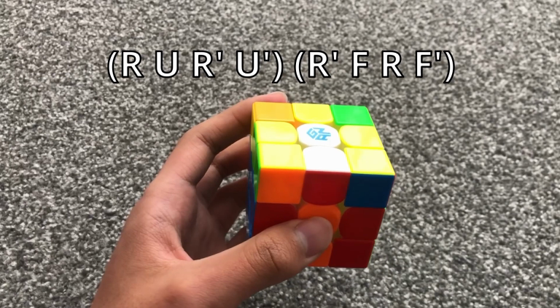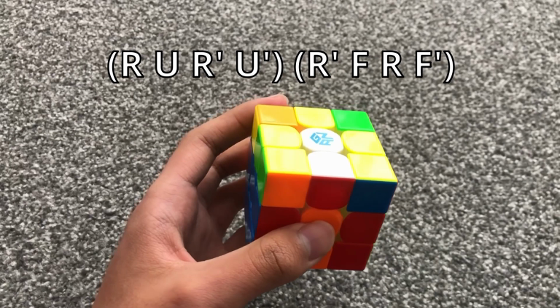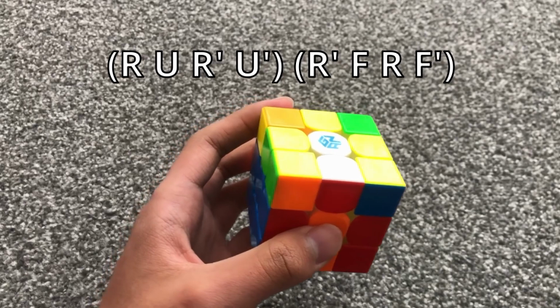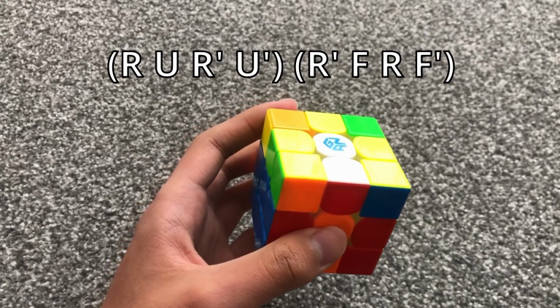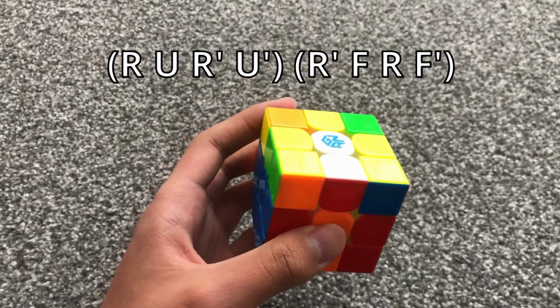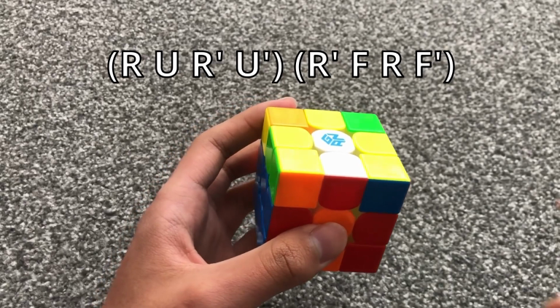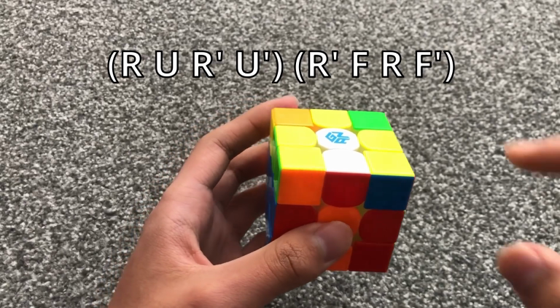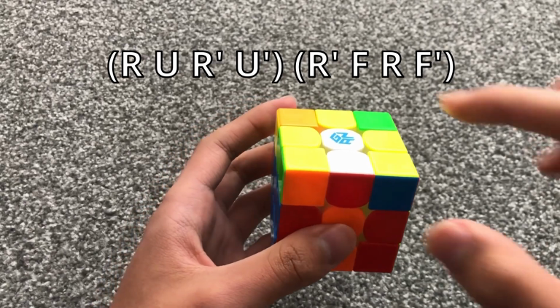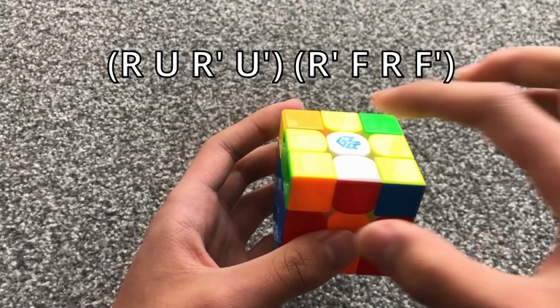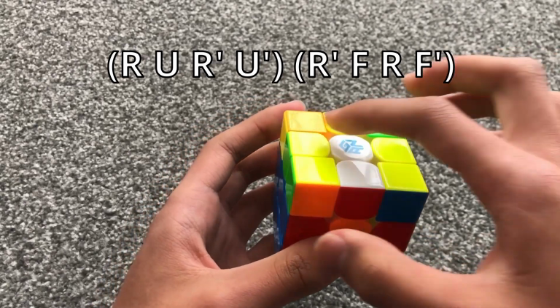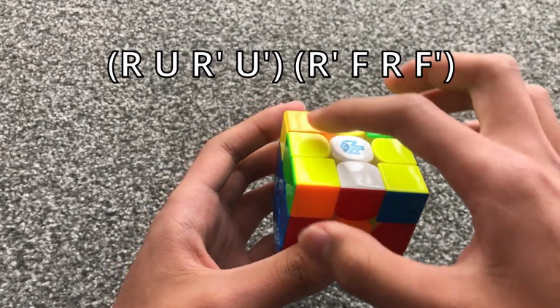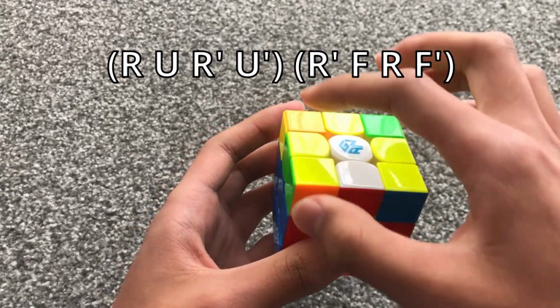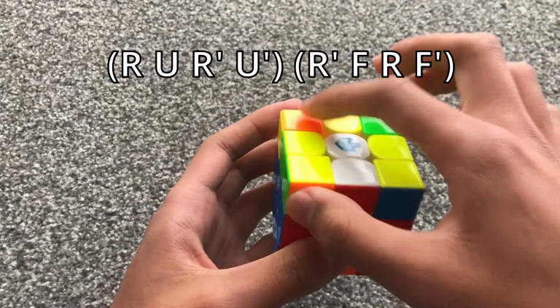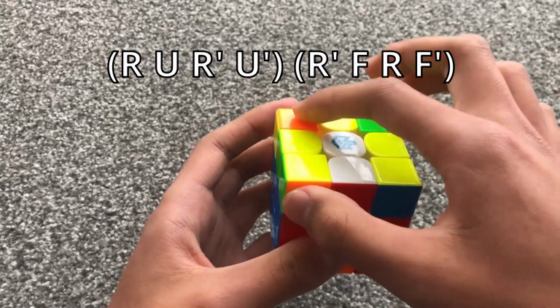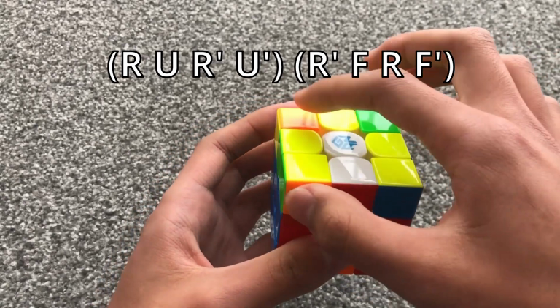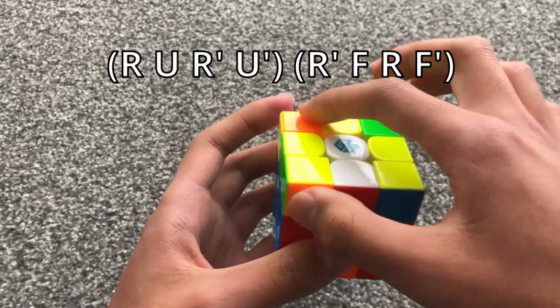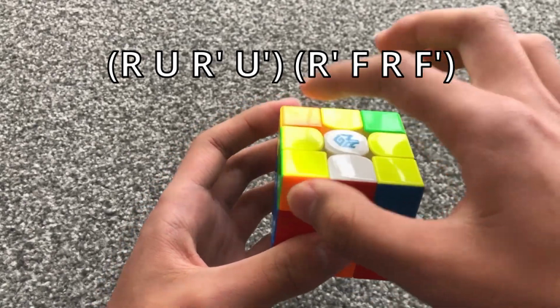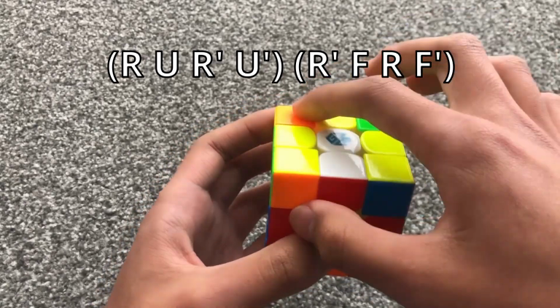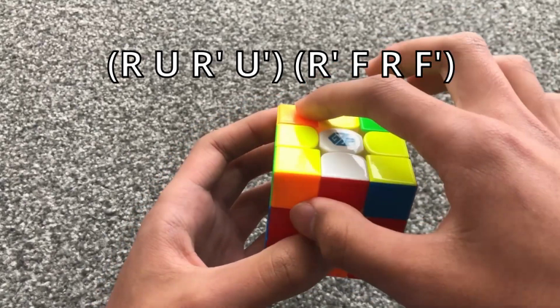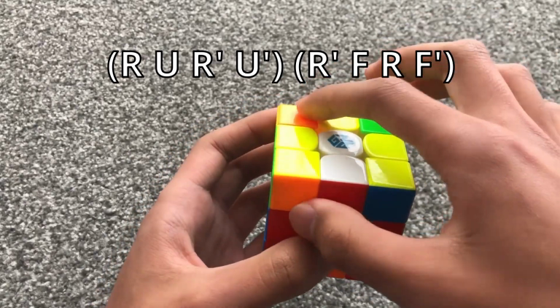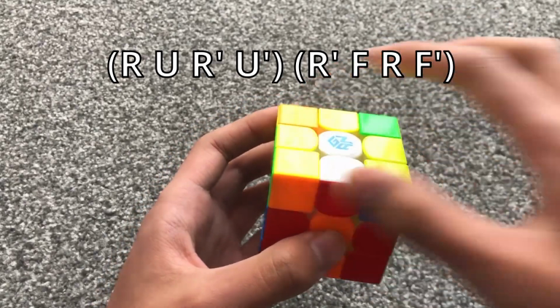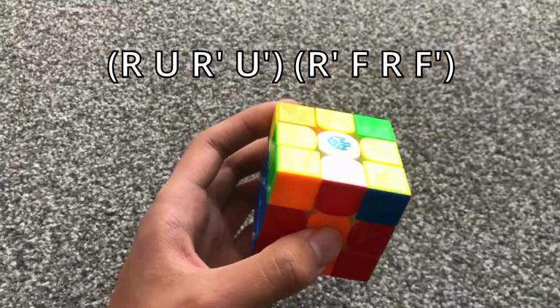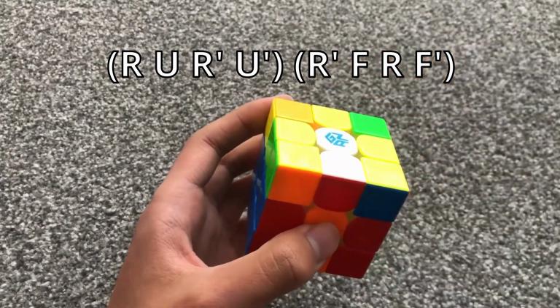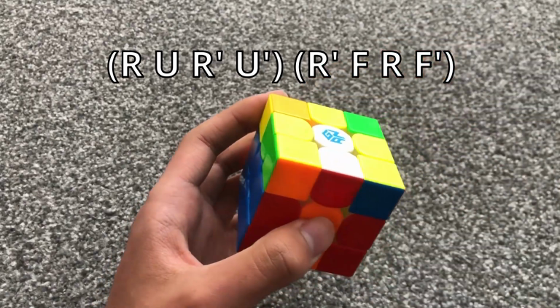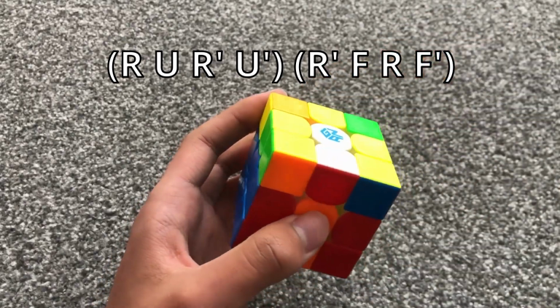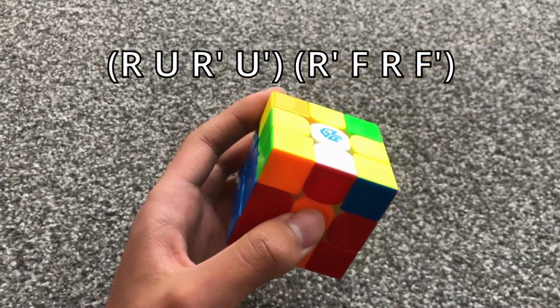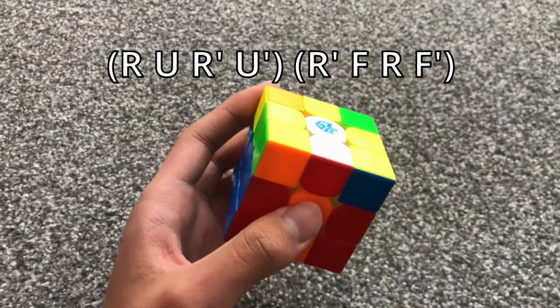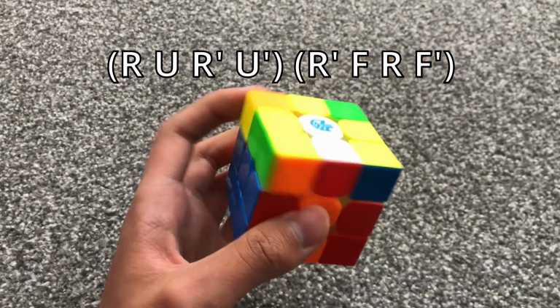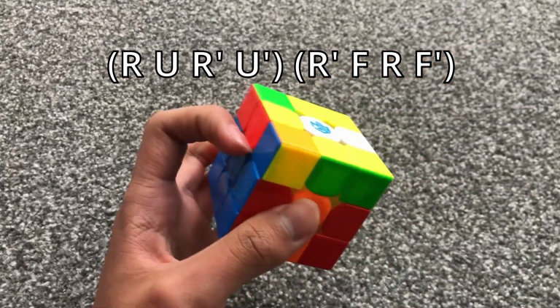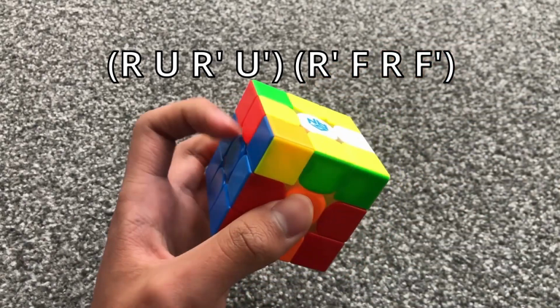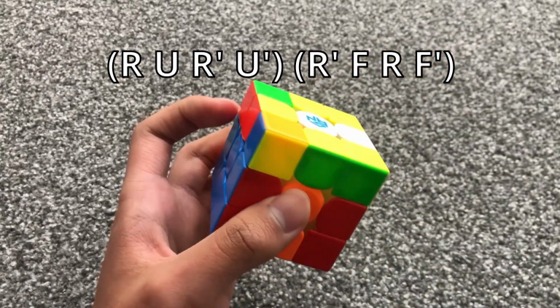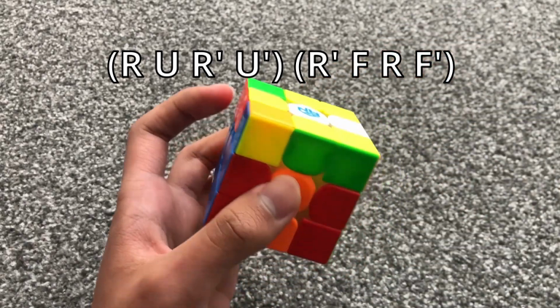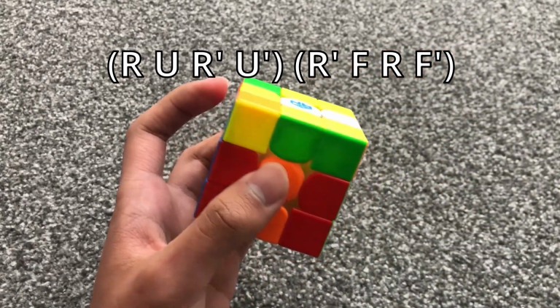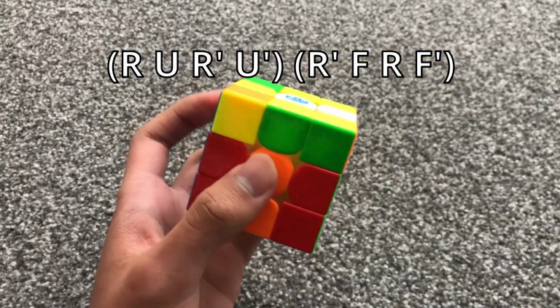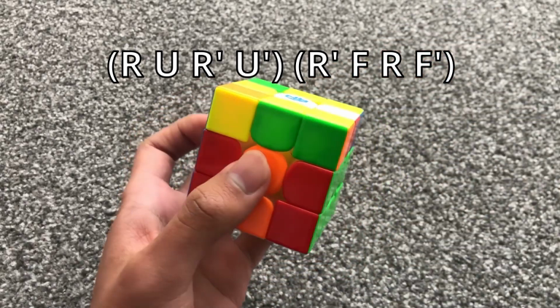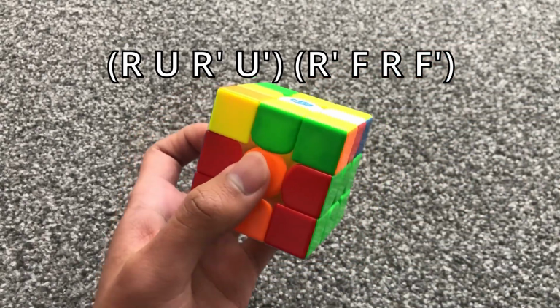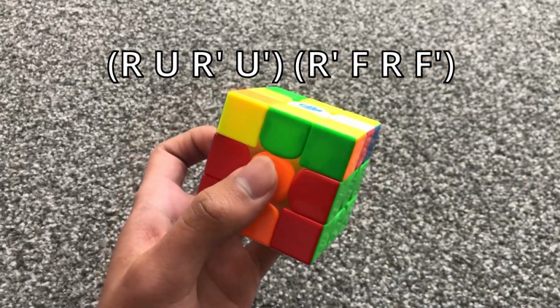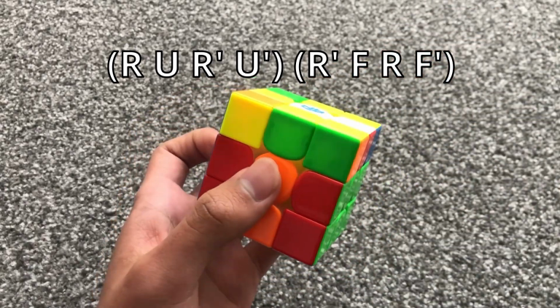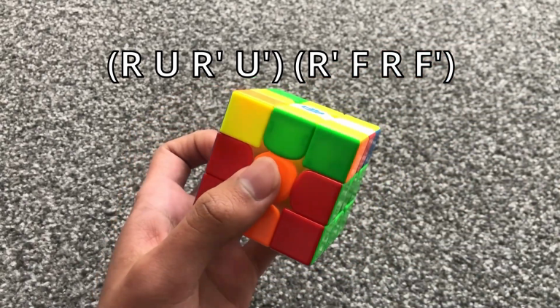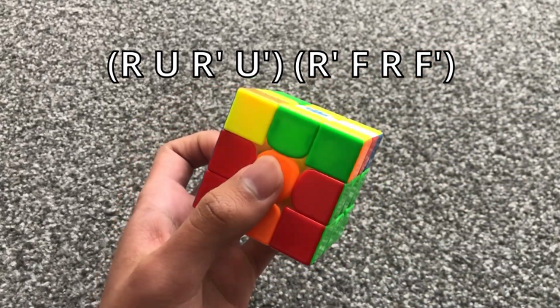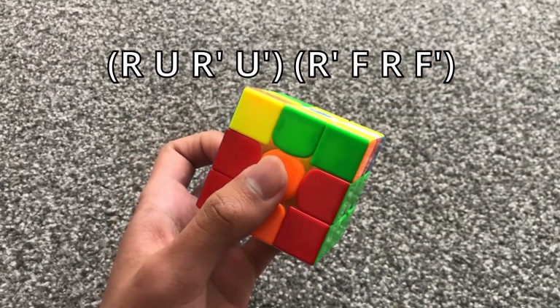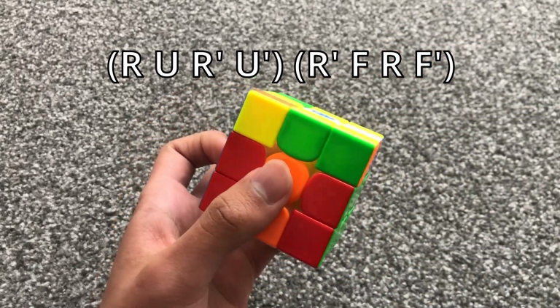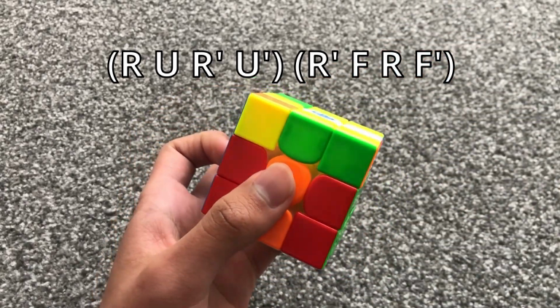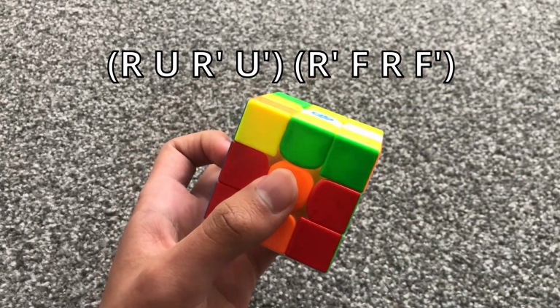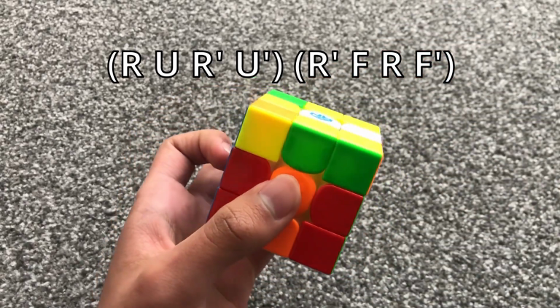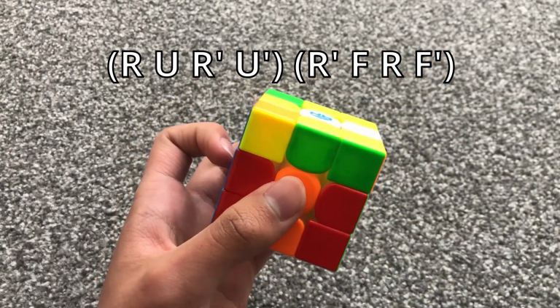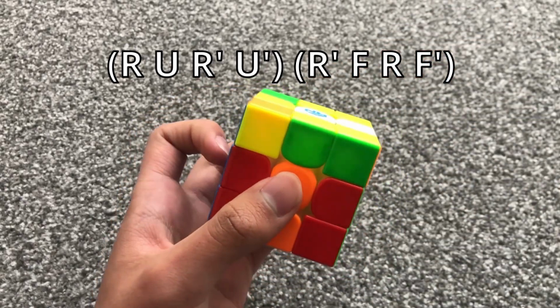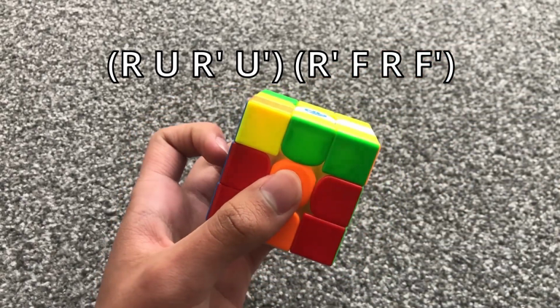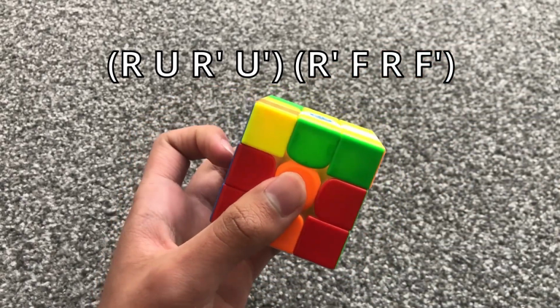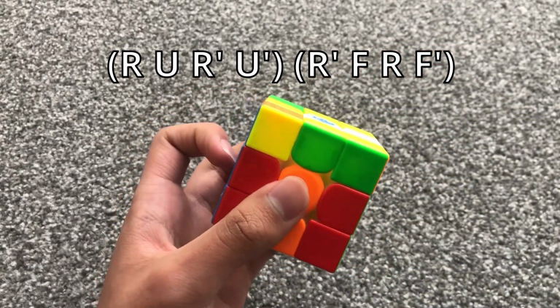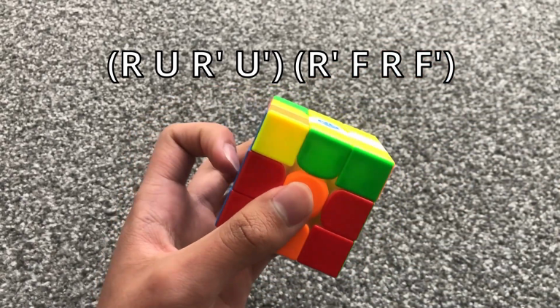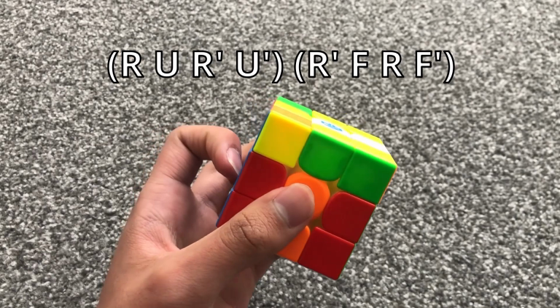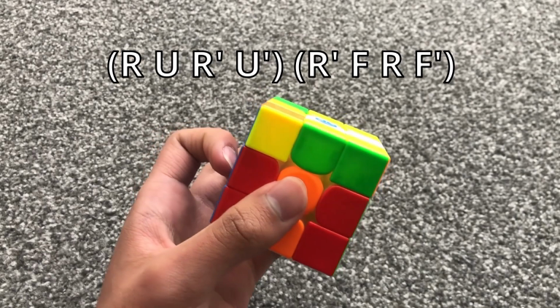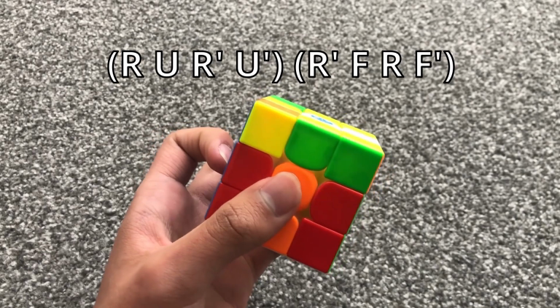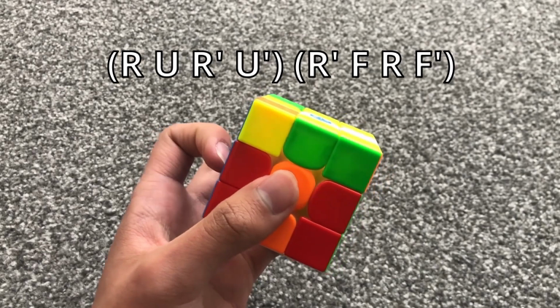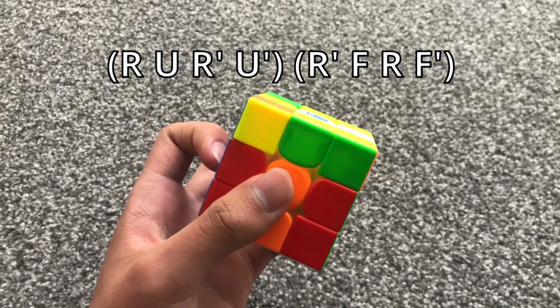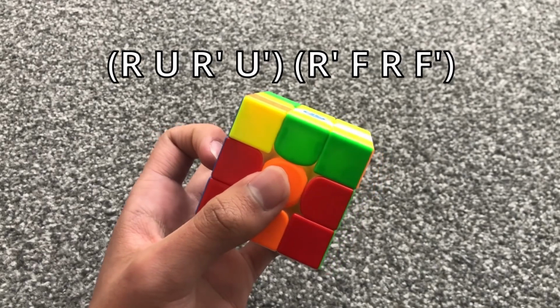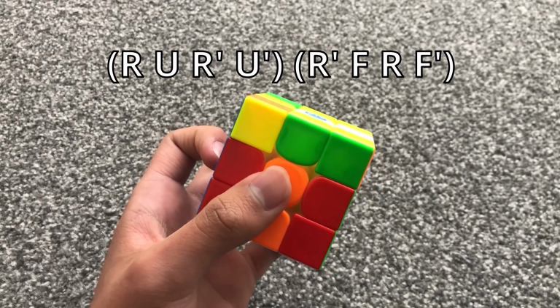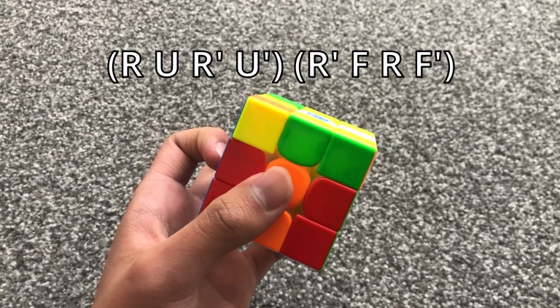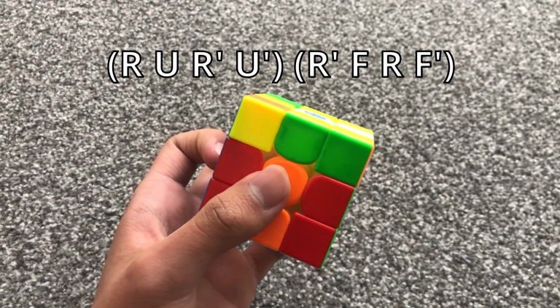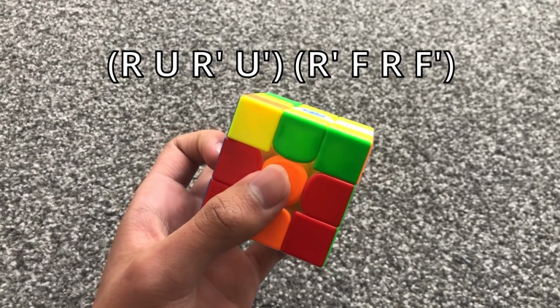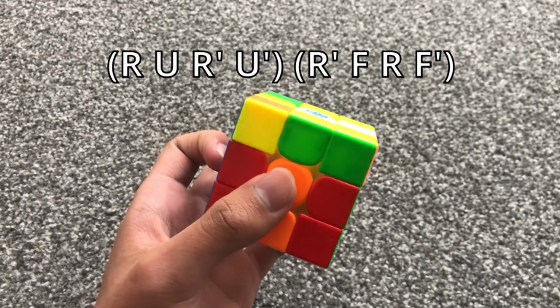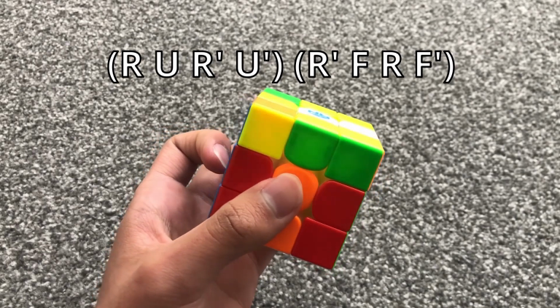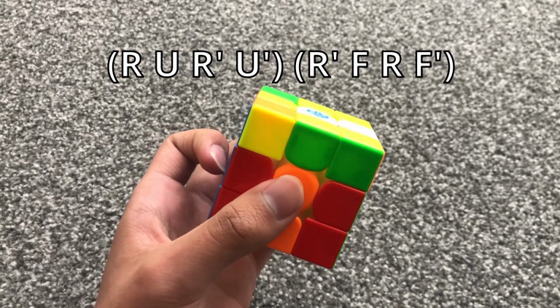When you have the left stickers matching, you do this algorithm. It's basically a 6c into sledge.